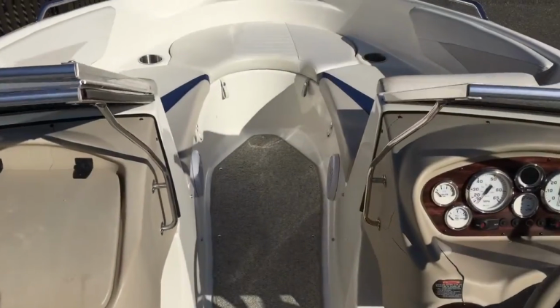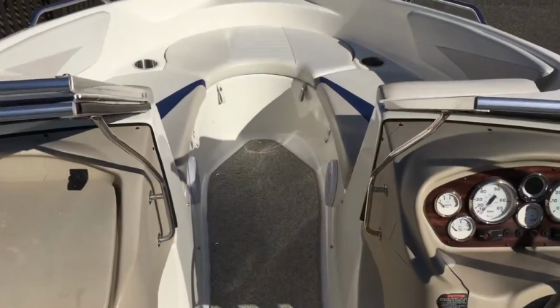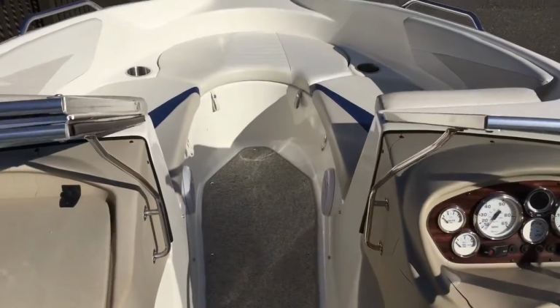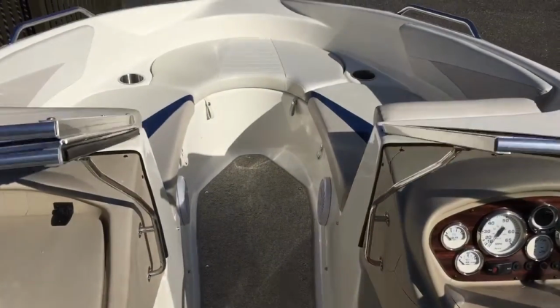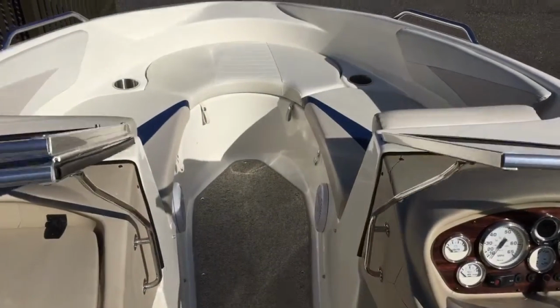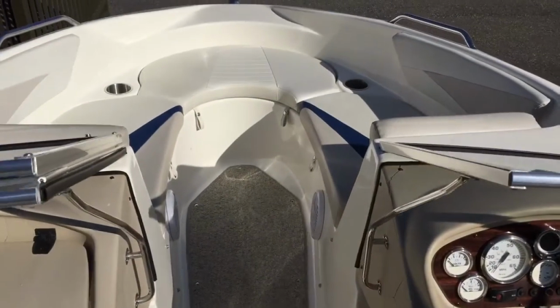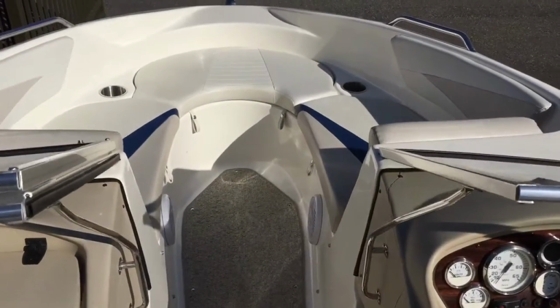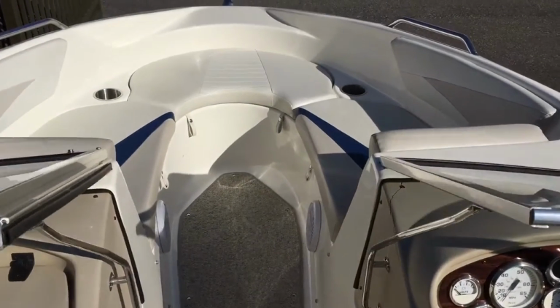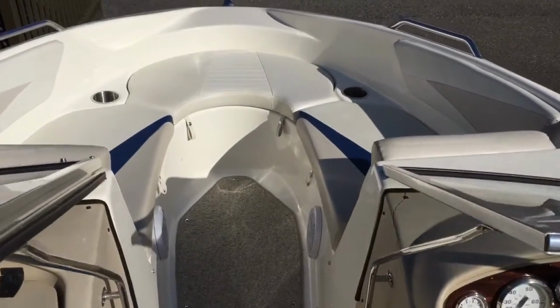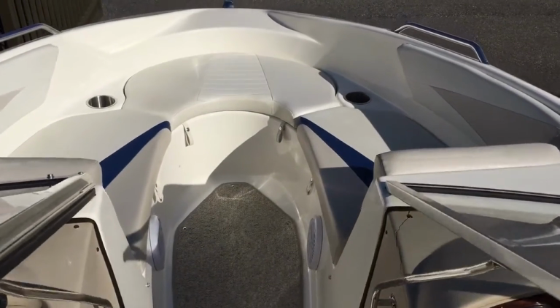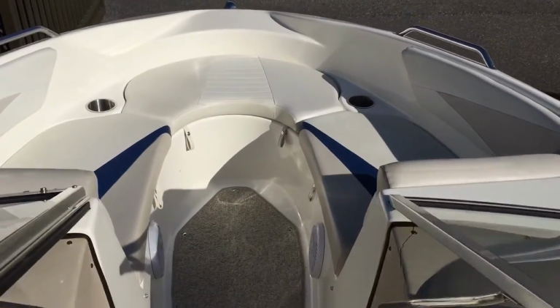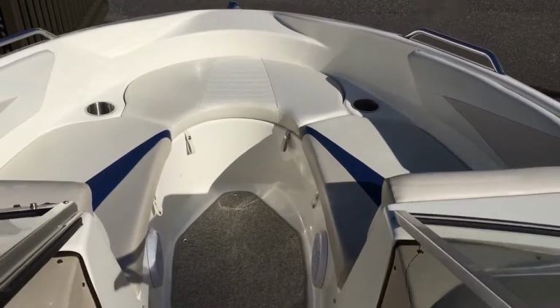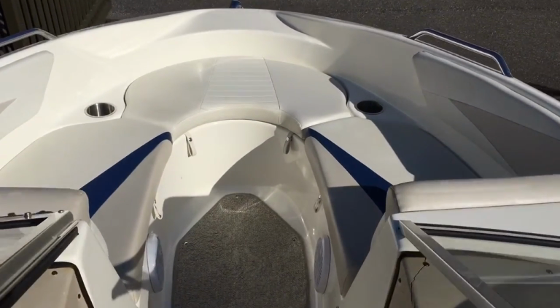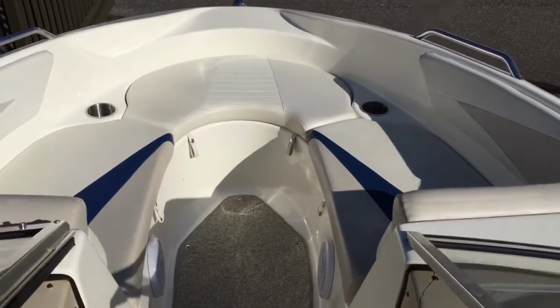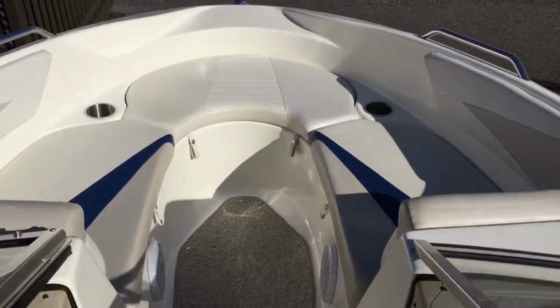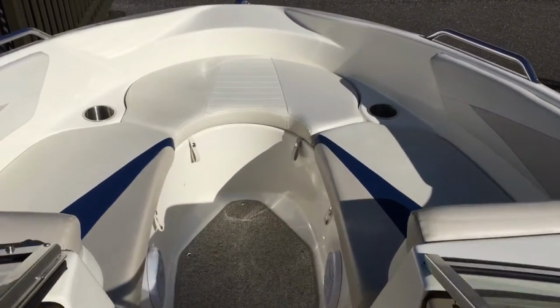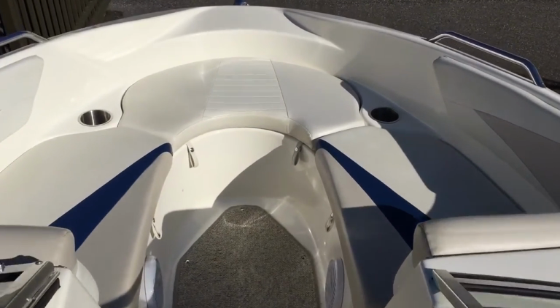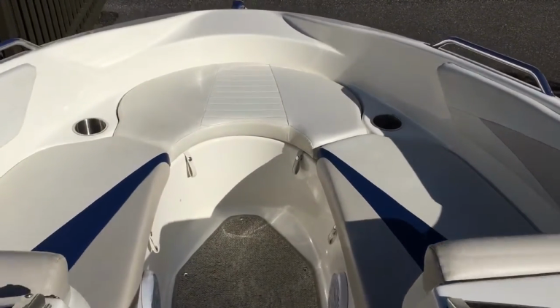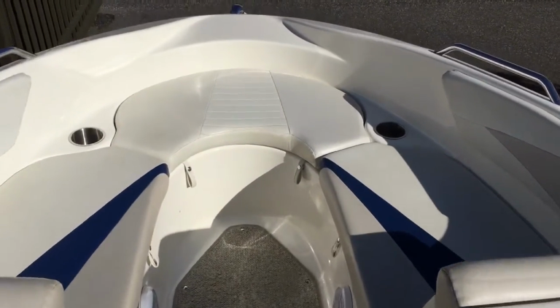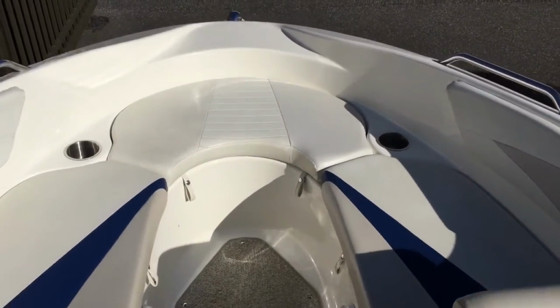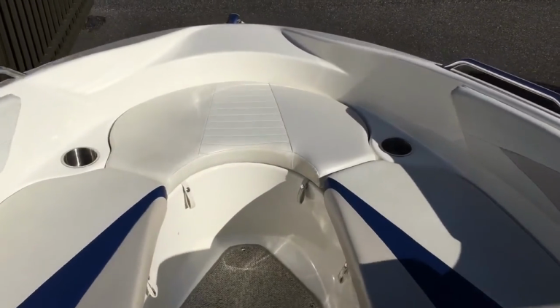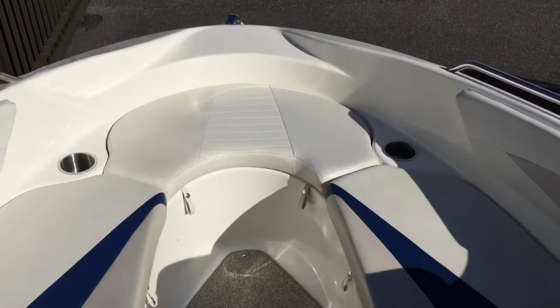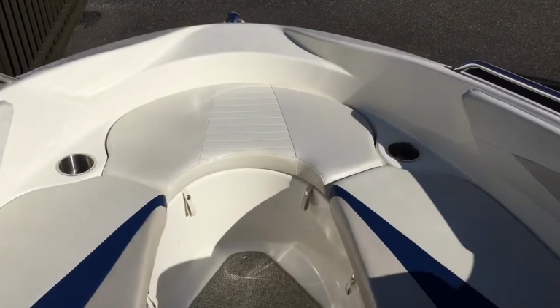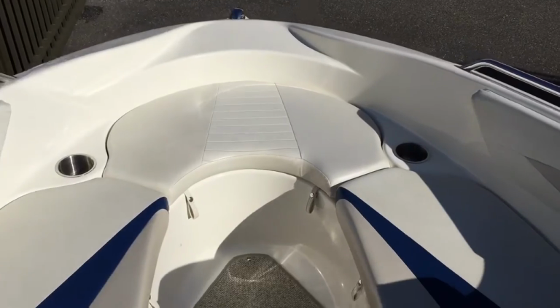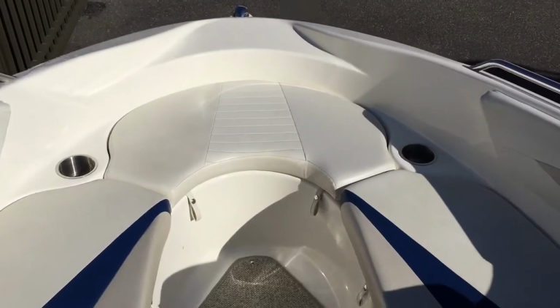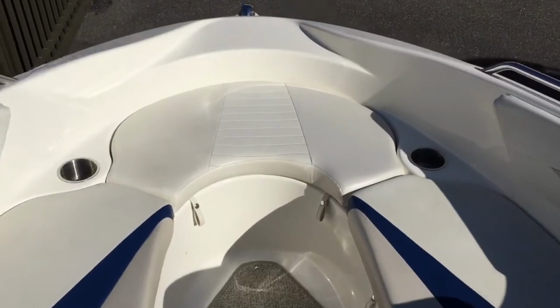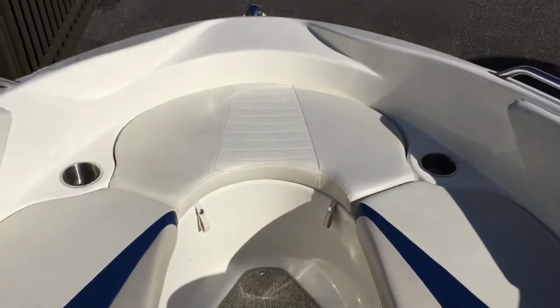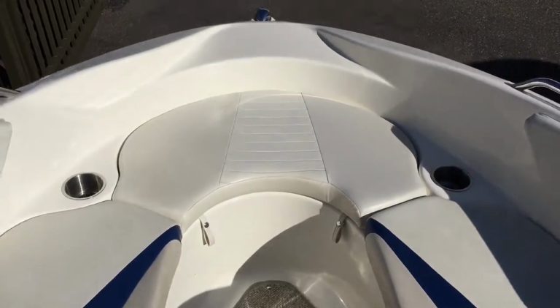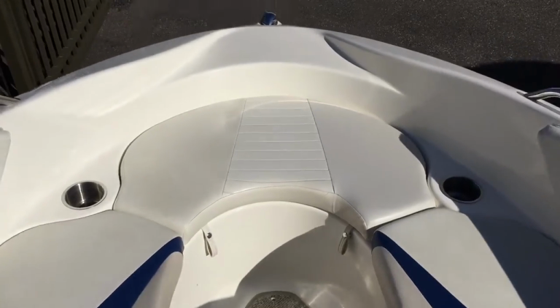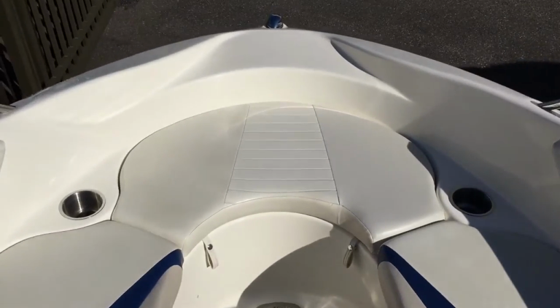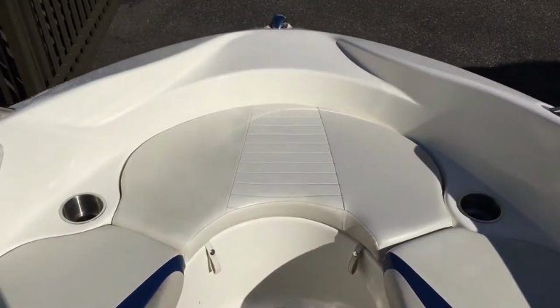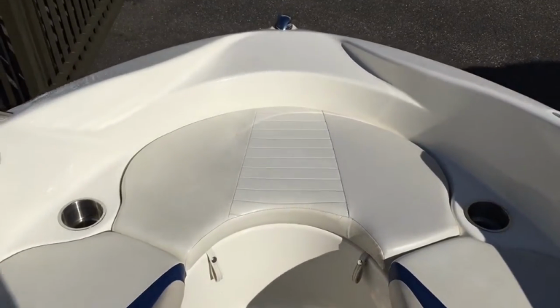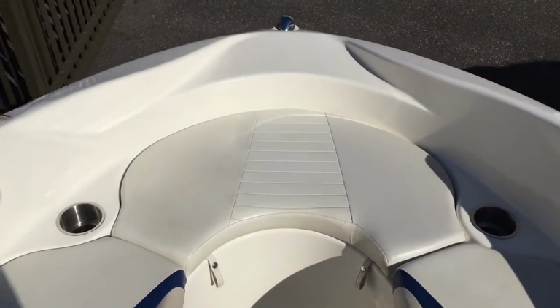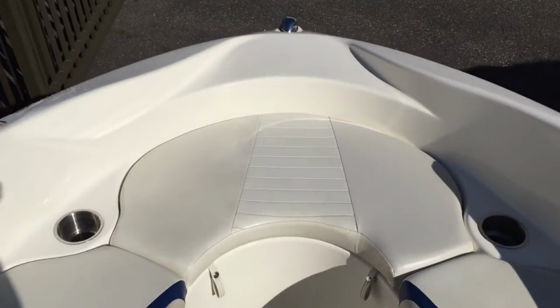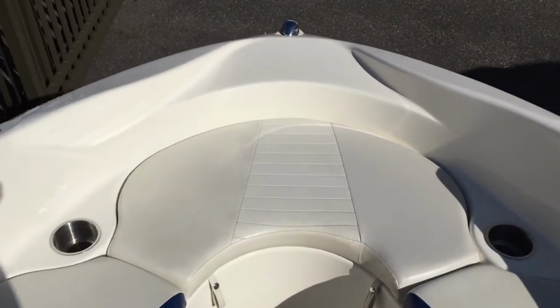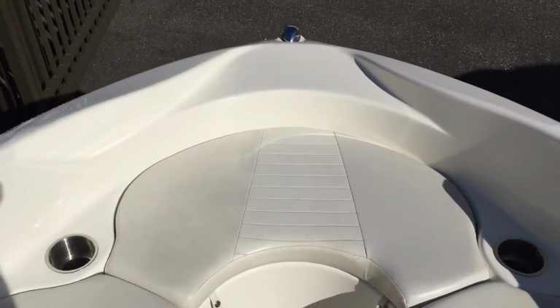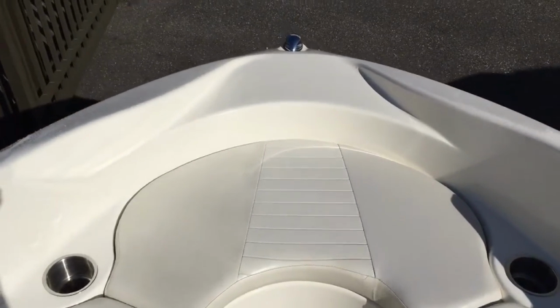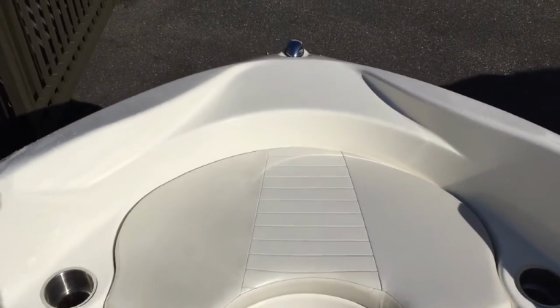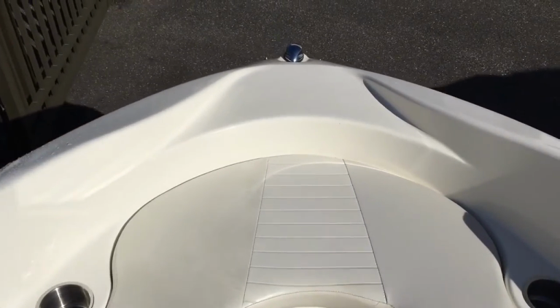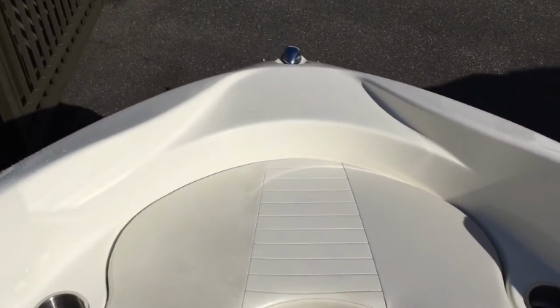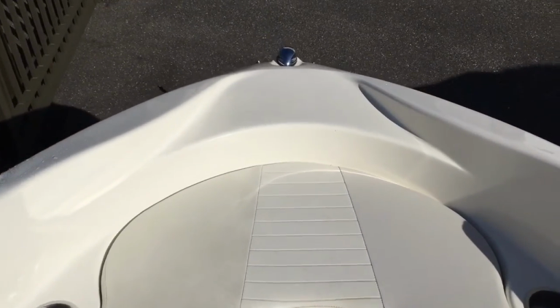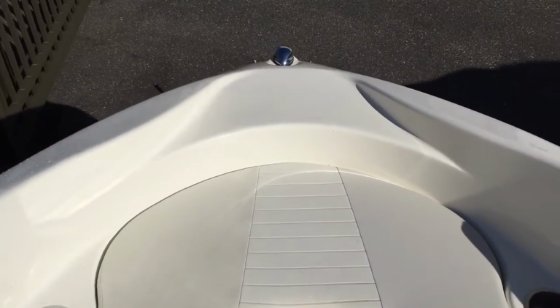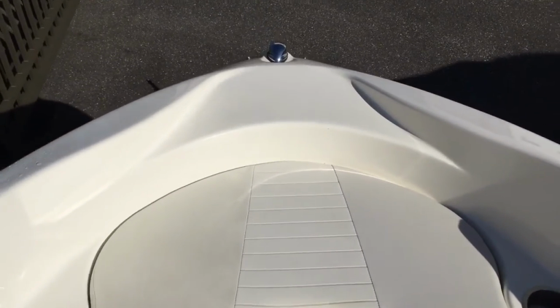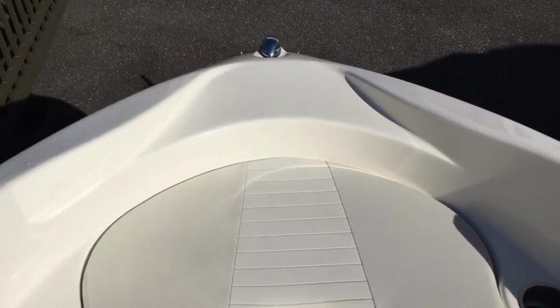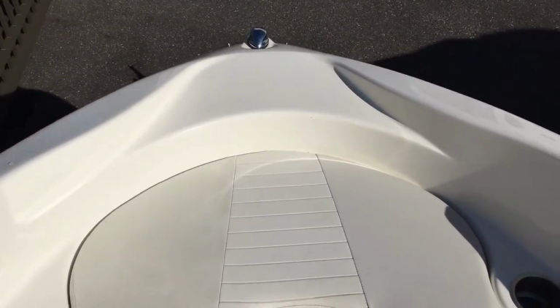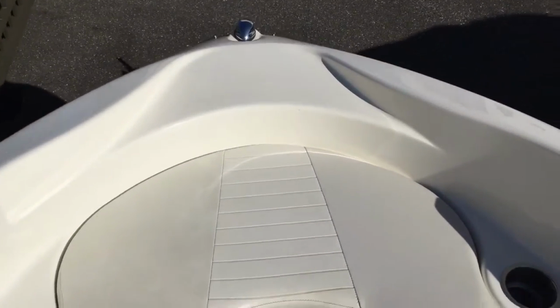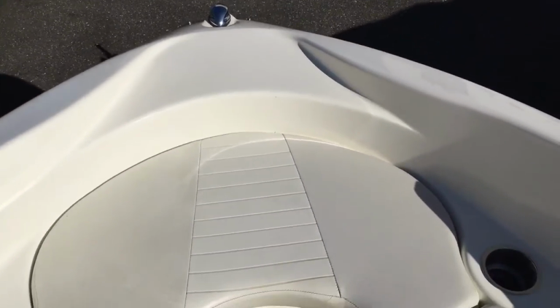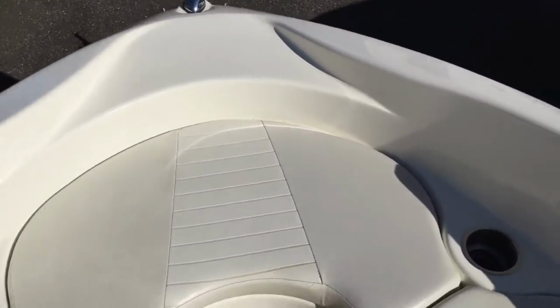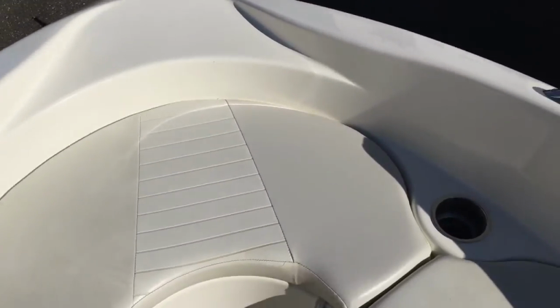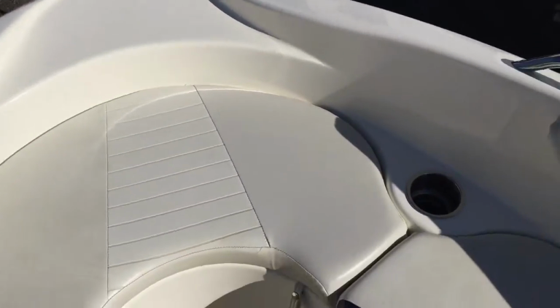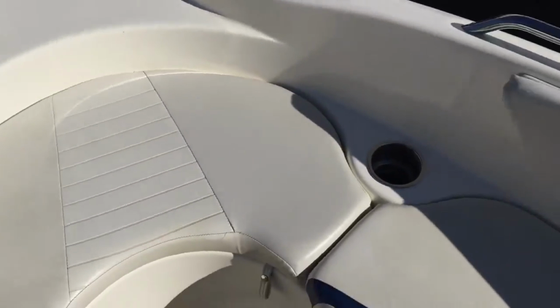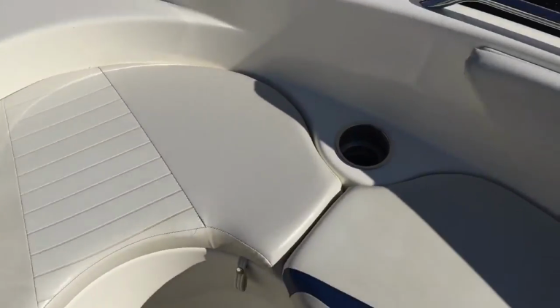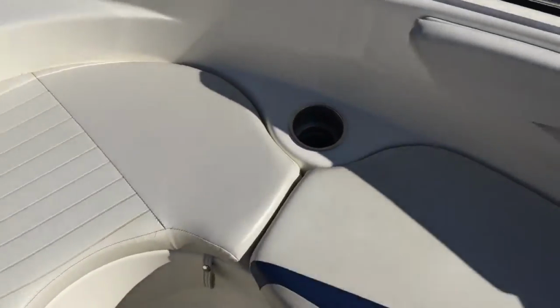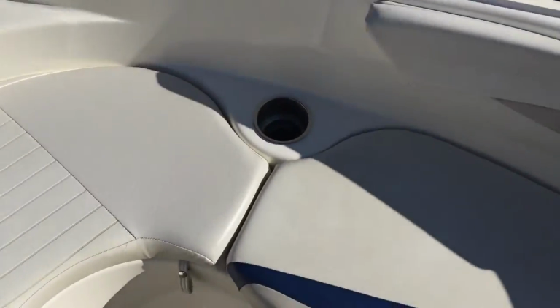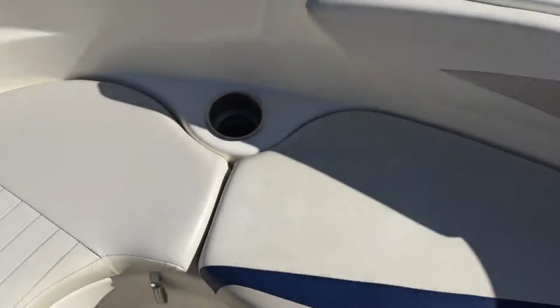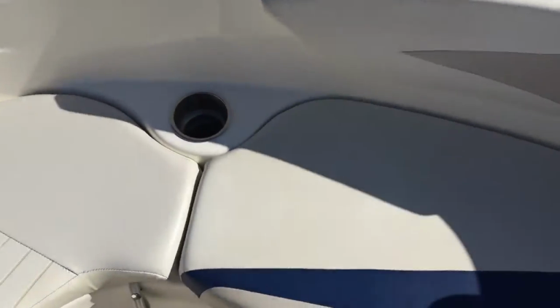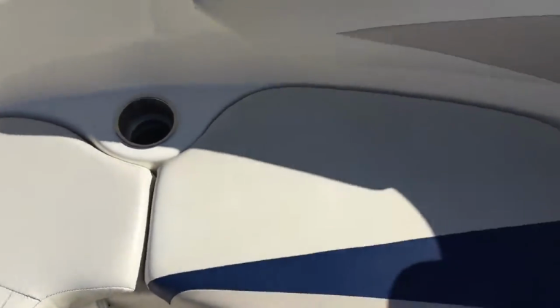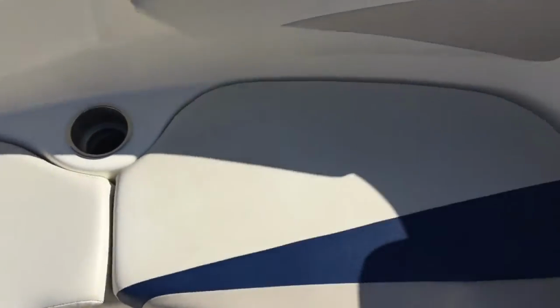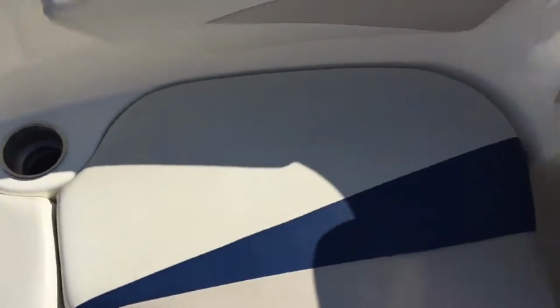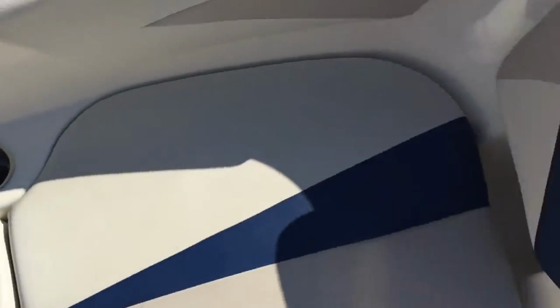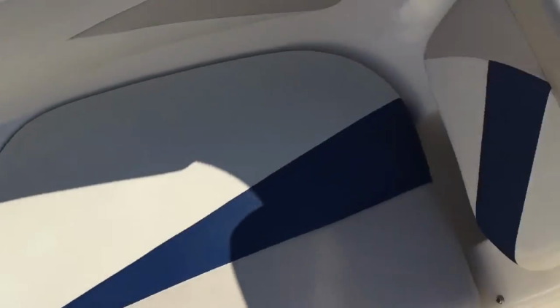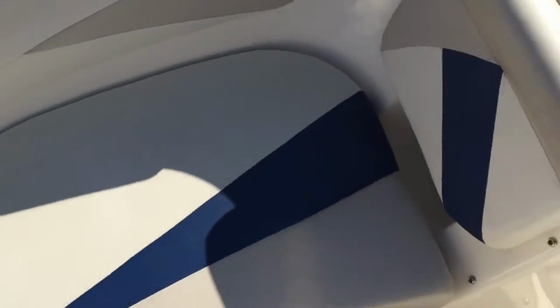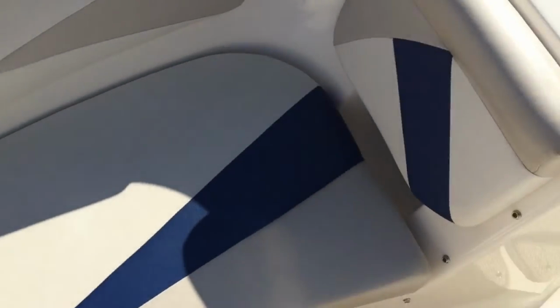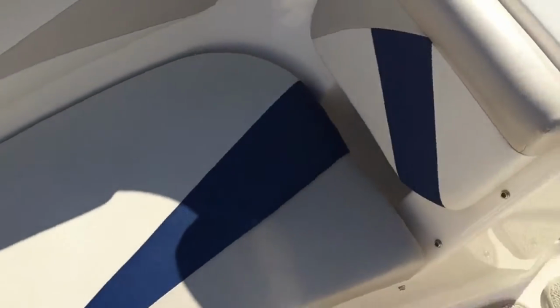In the bow of the boat you'll notice that there's ample seating to comfortably fit three adults, with storage underneath all the seats.